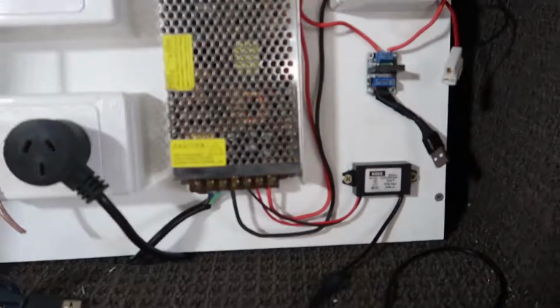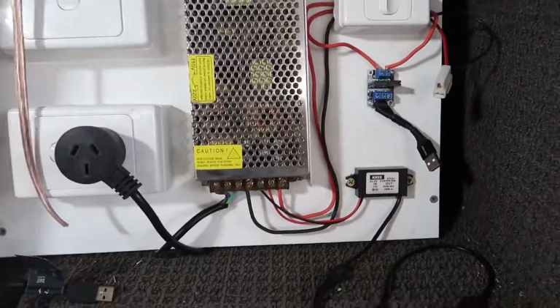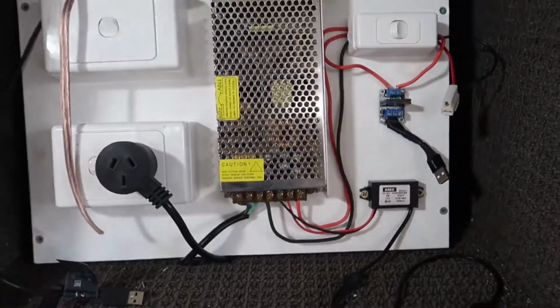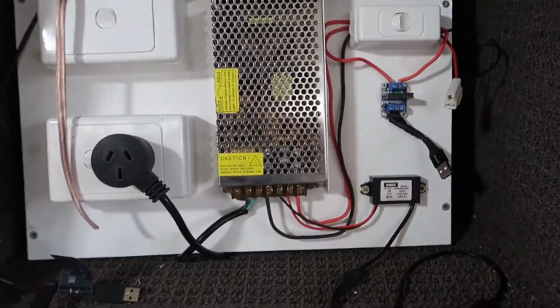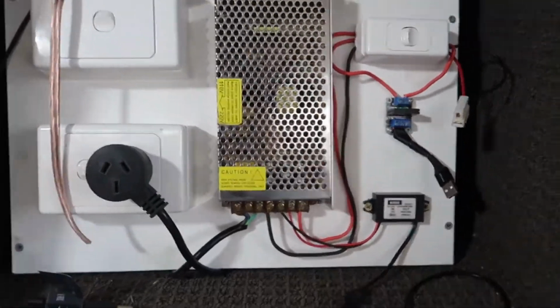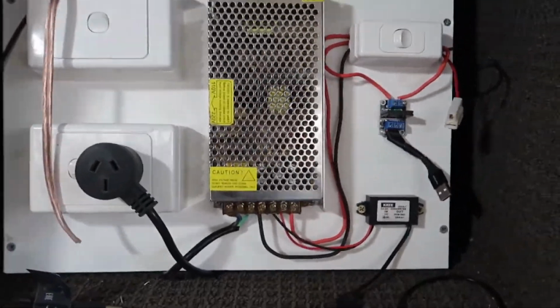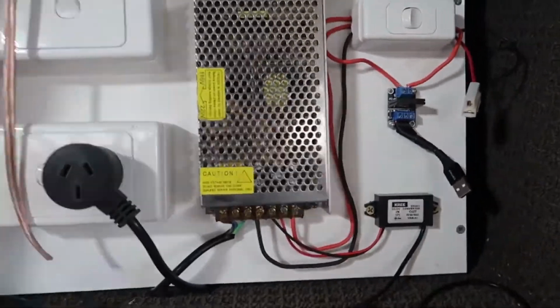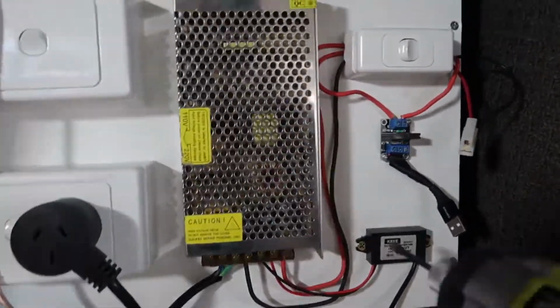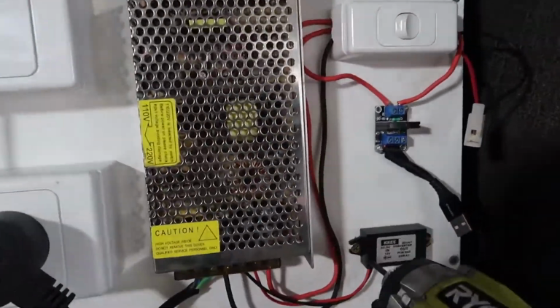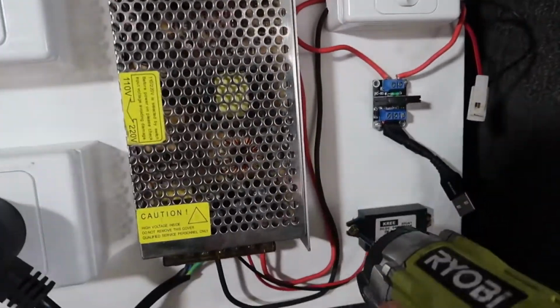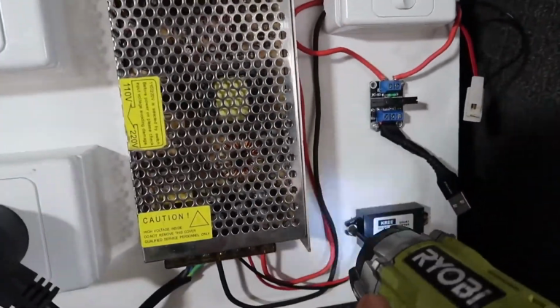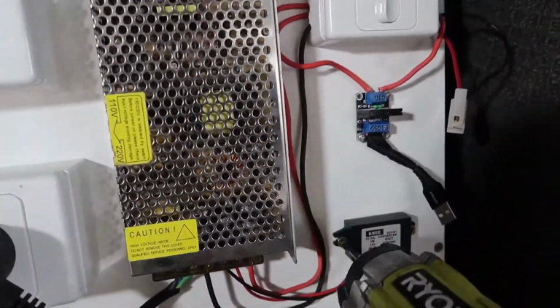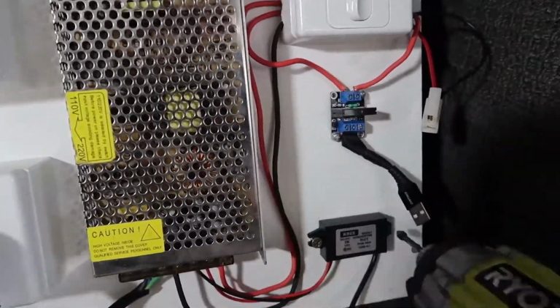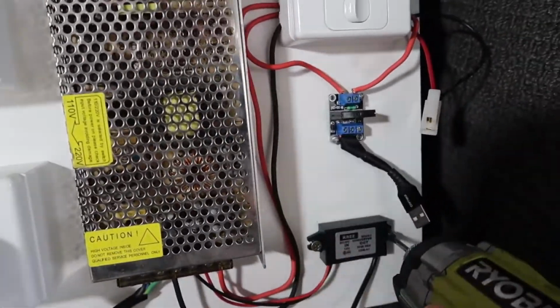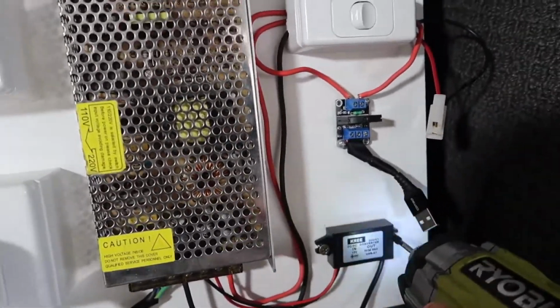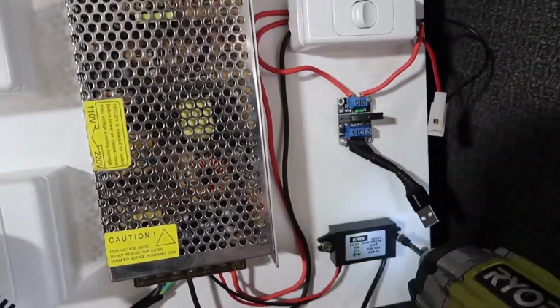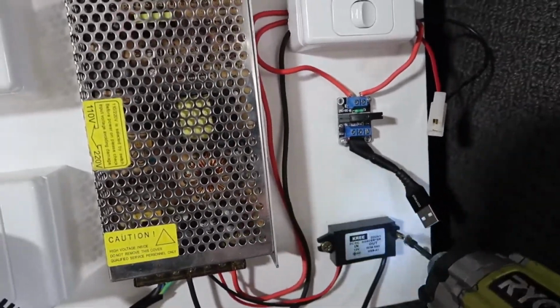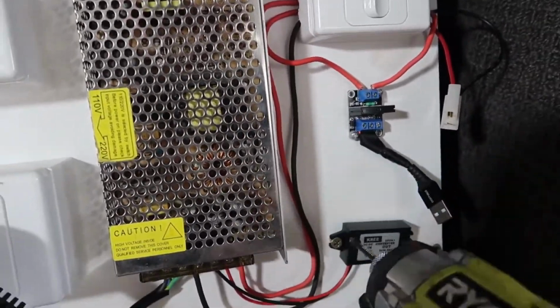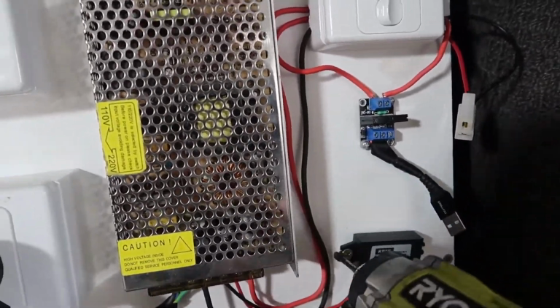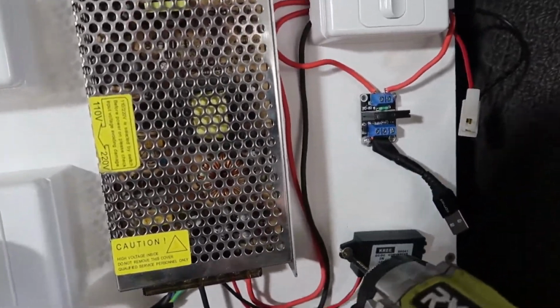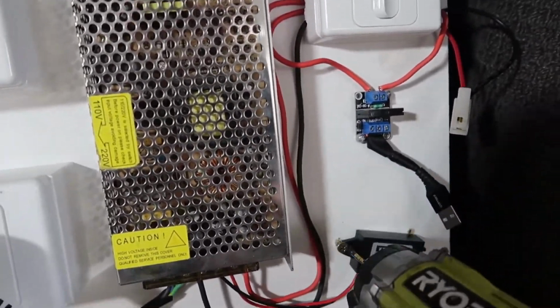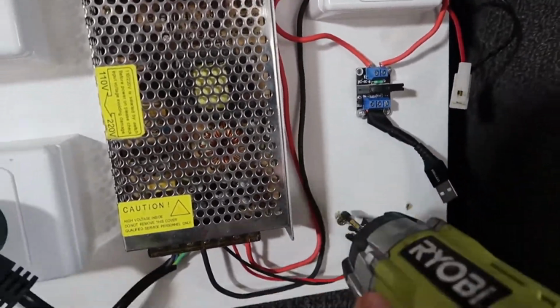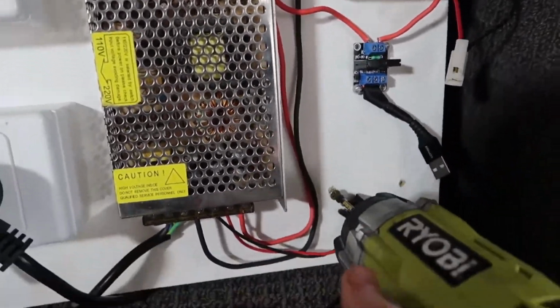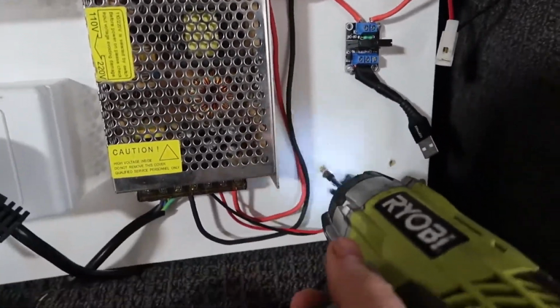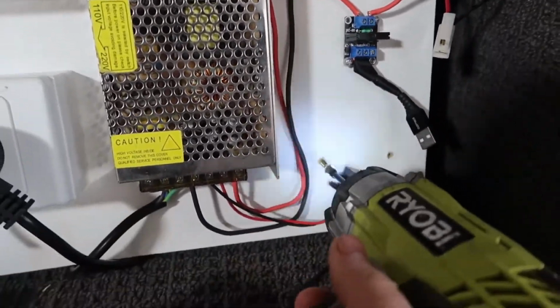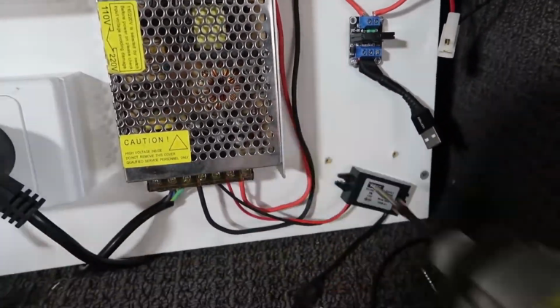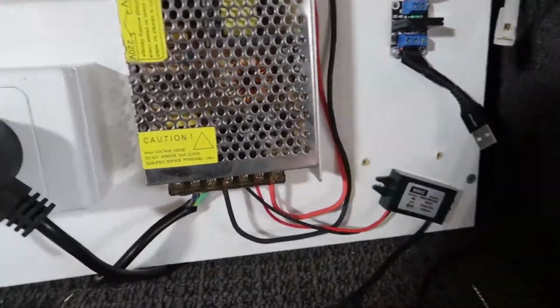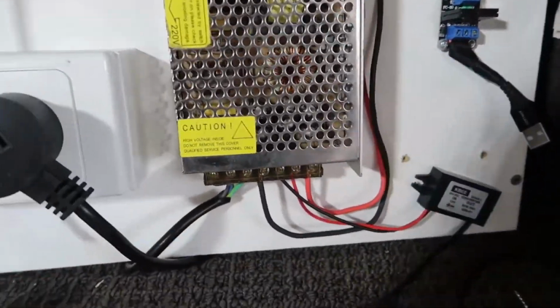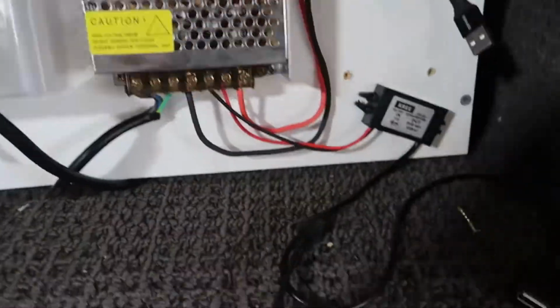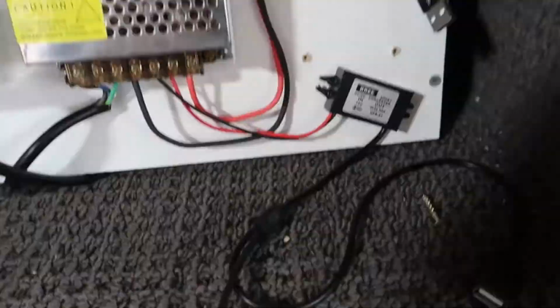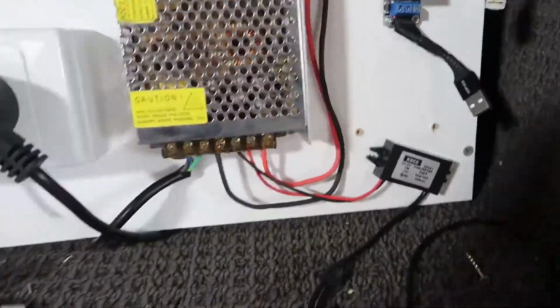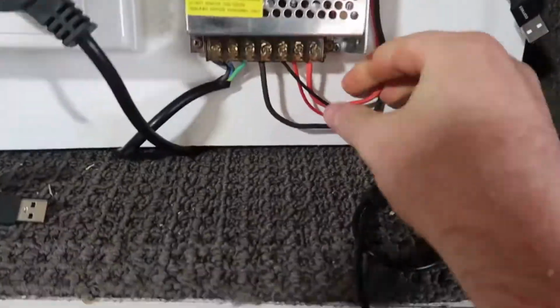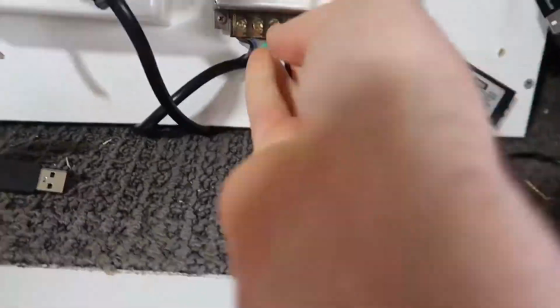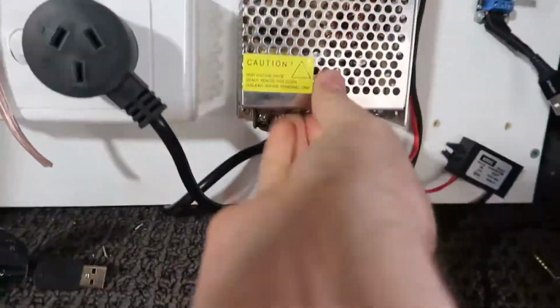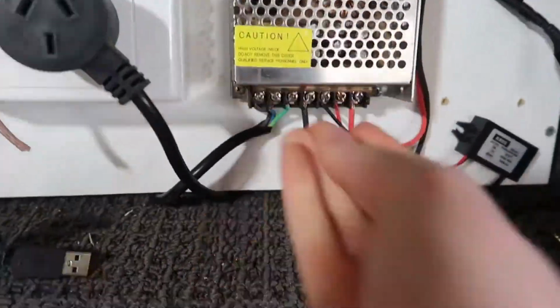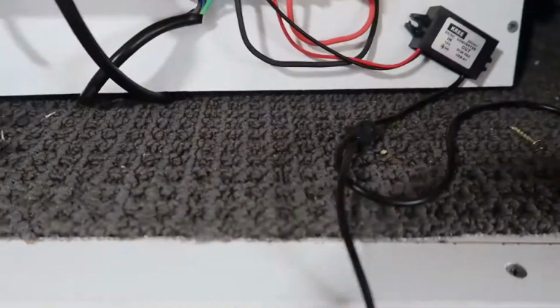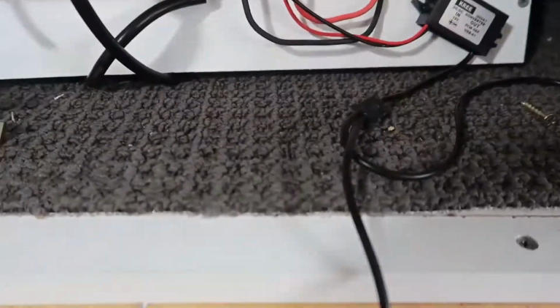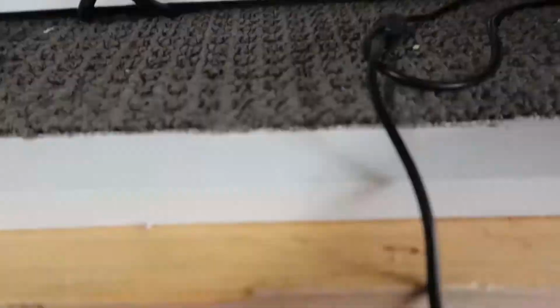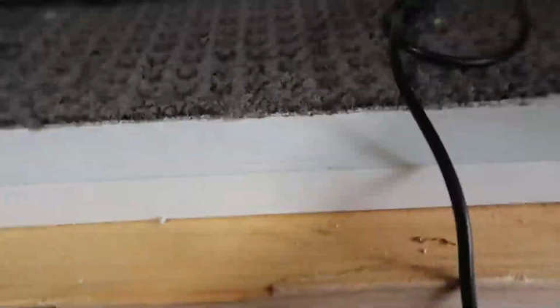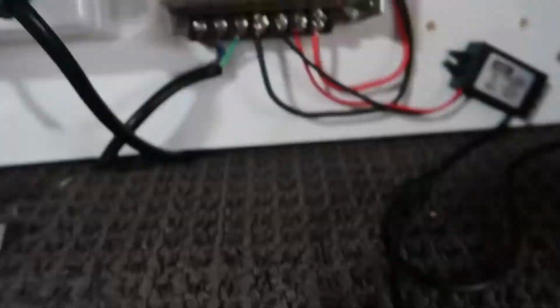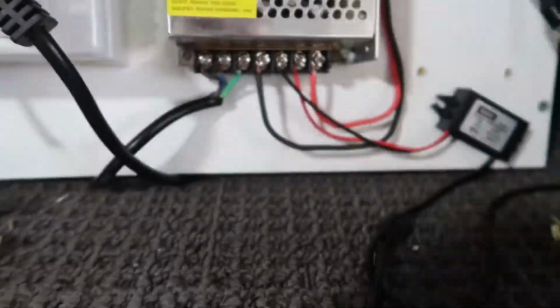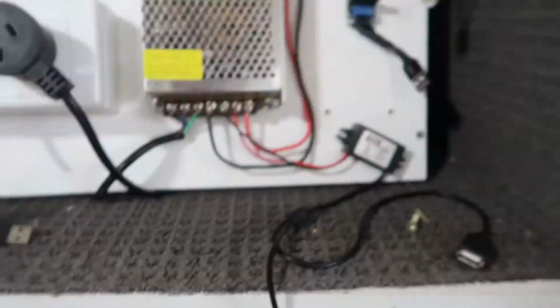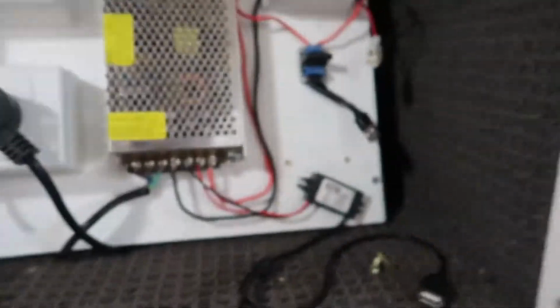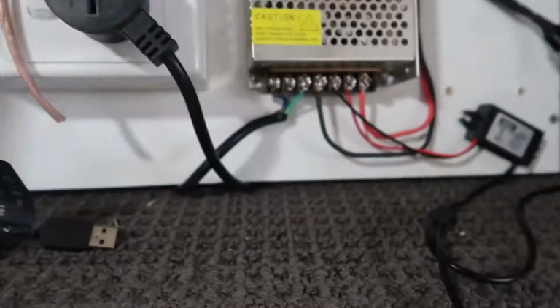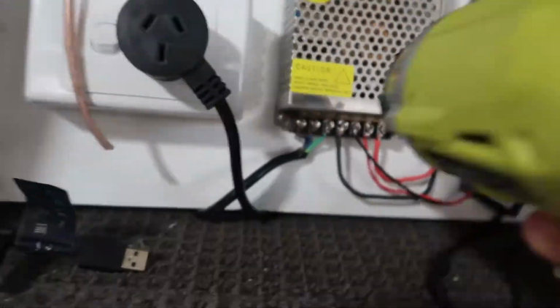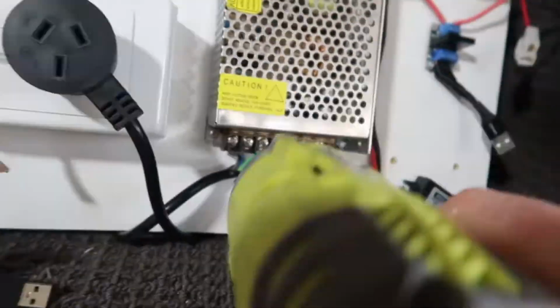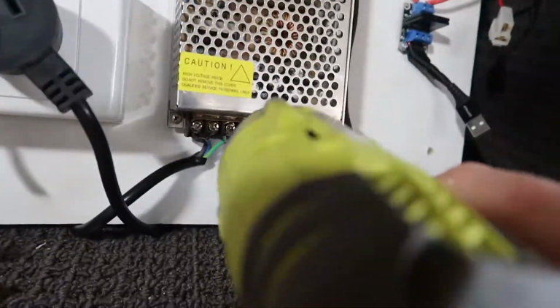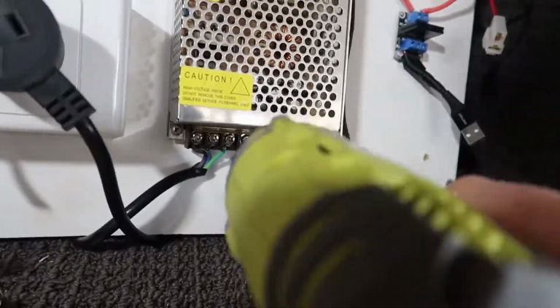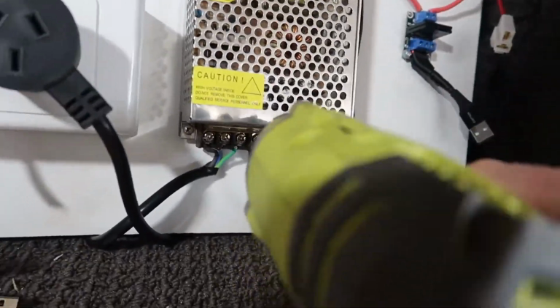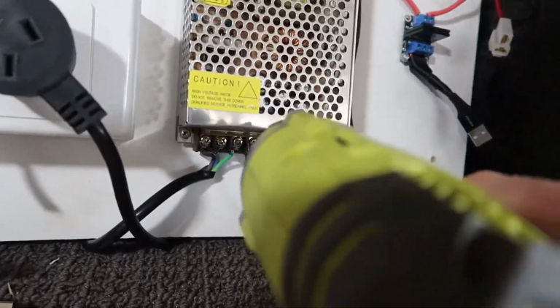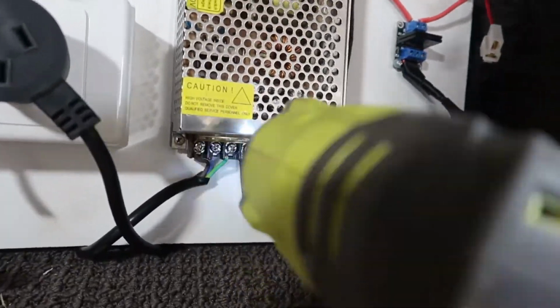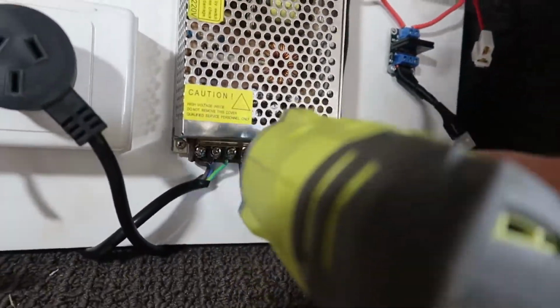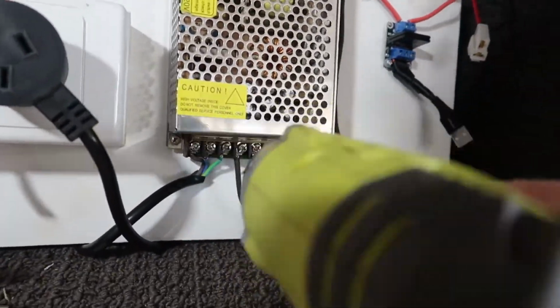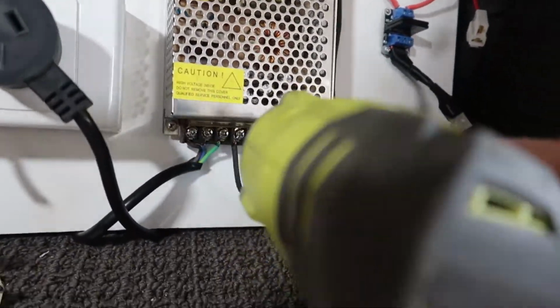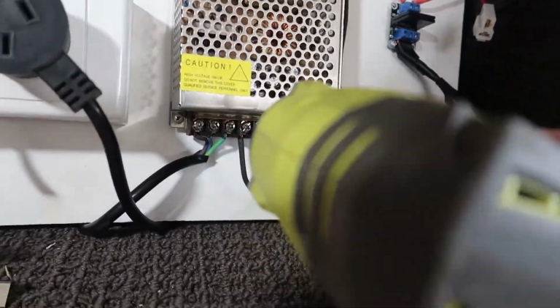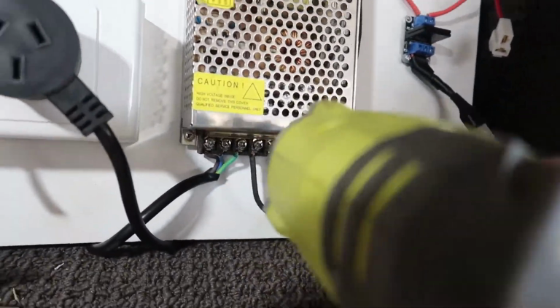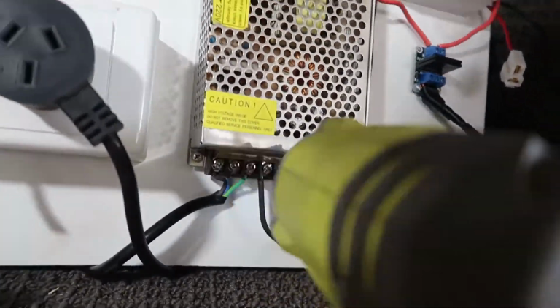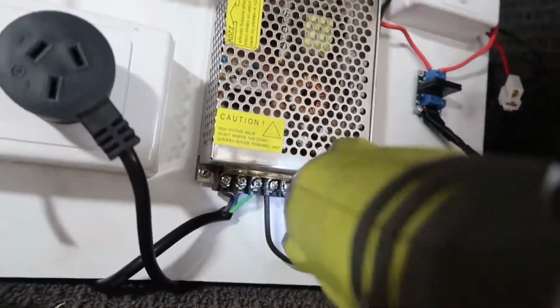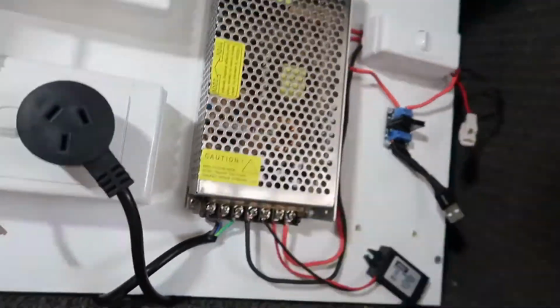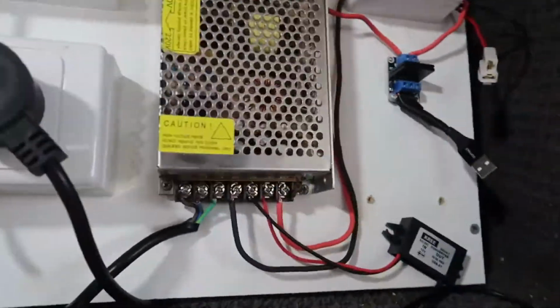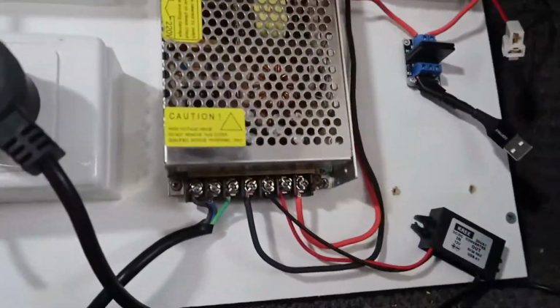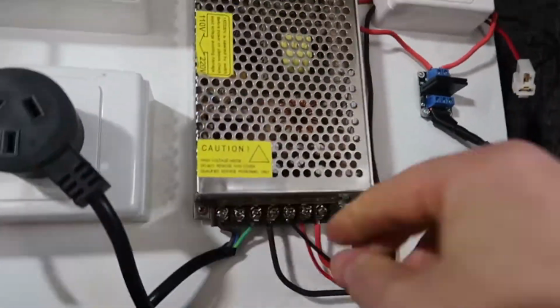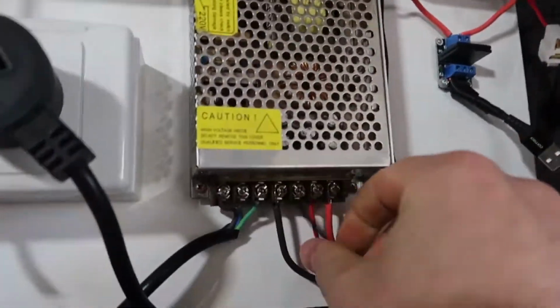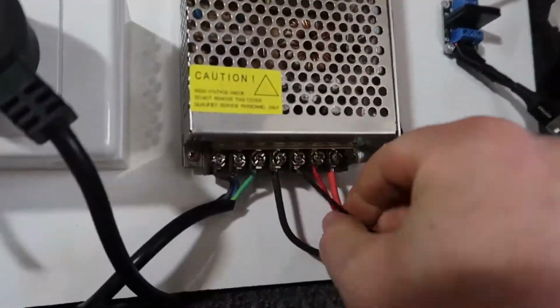Today on the Algae CO2 project, I'm replacing that USB 5 volt converter with a transformer.